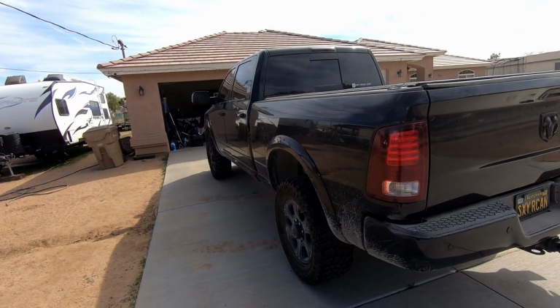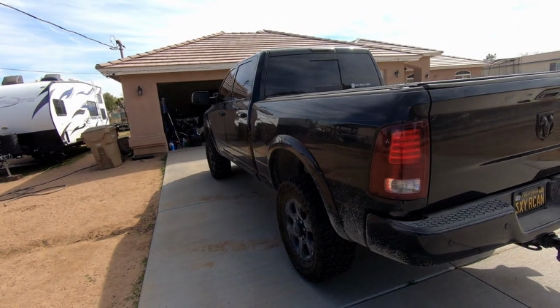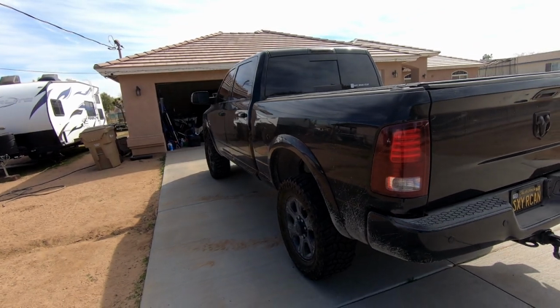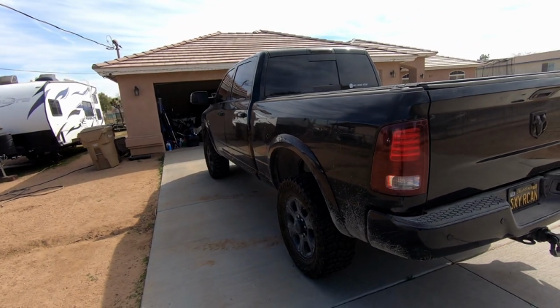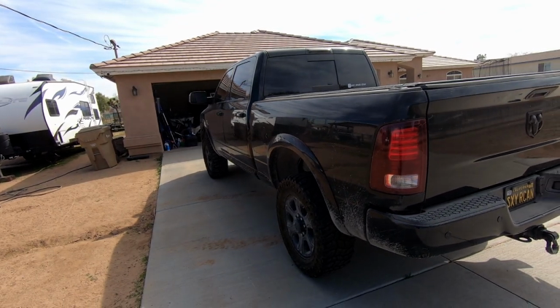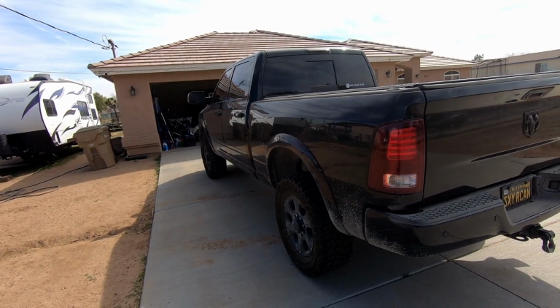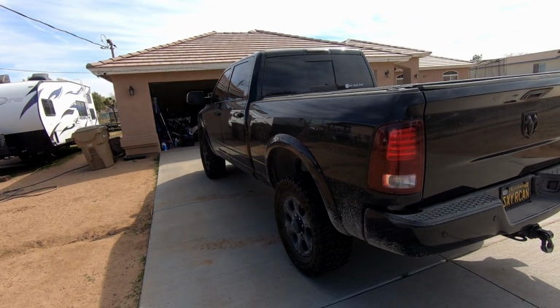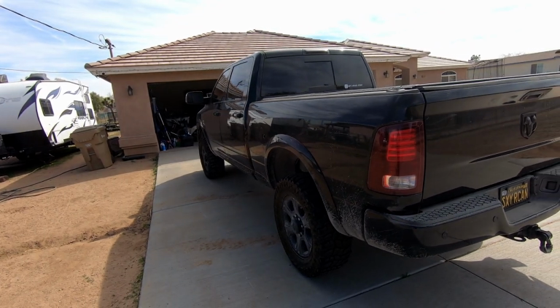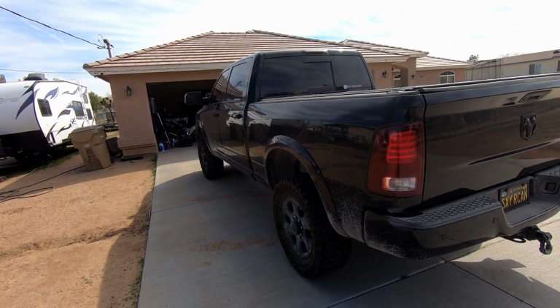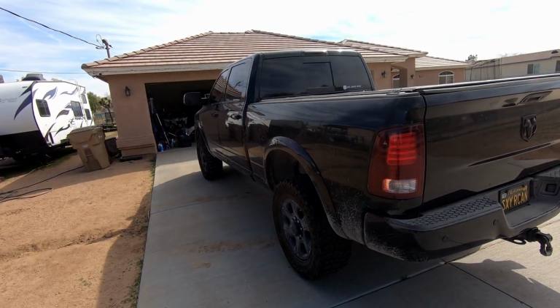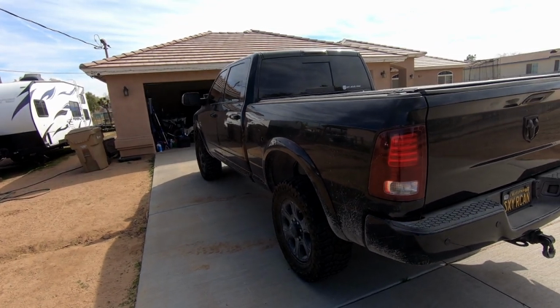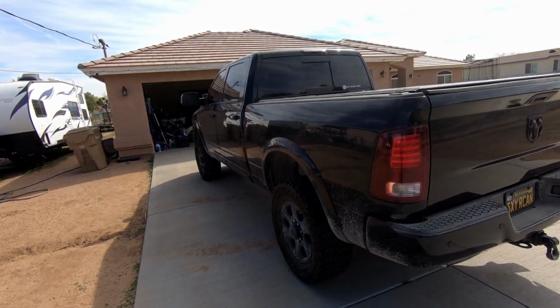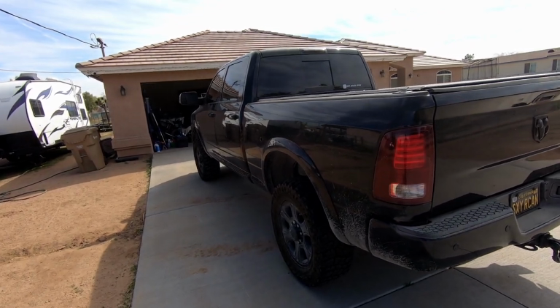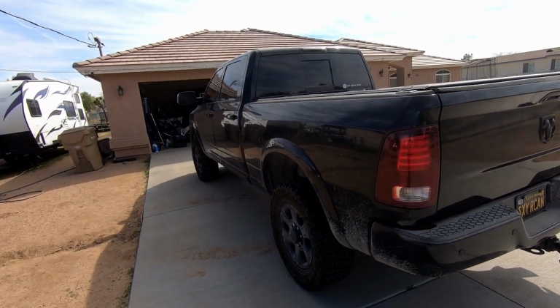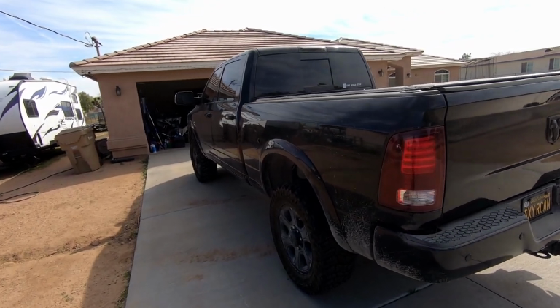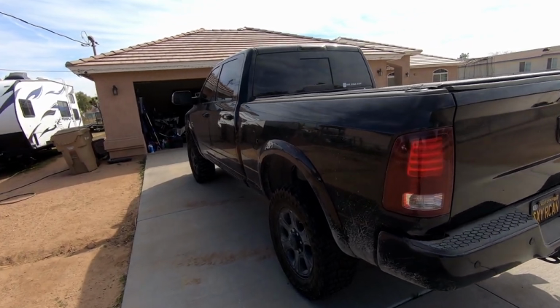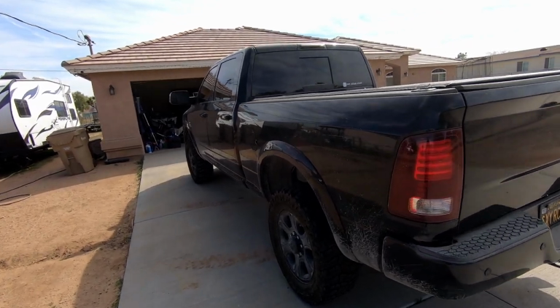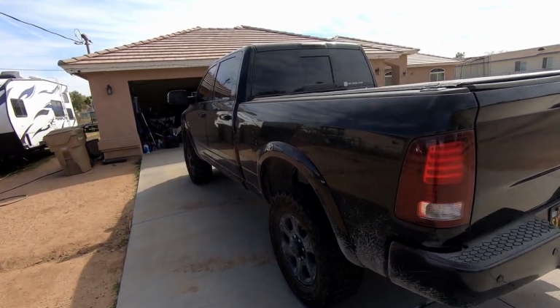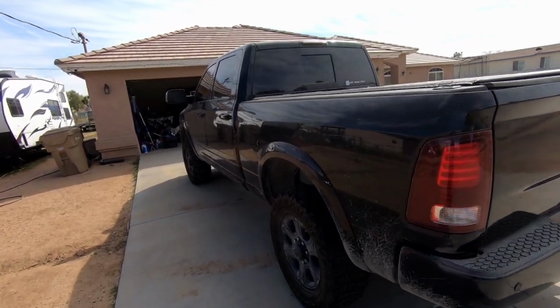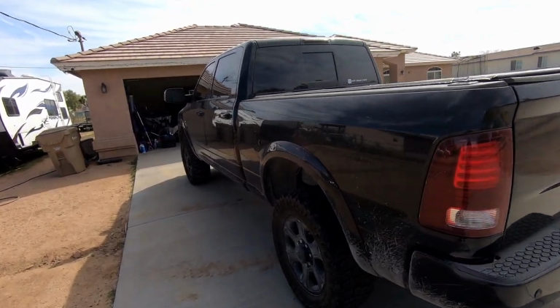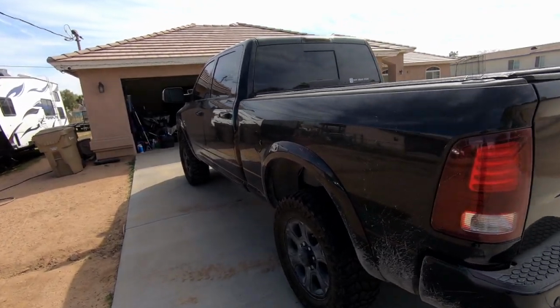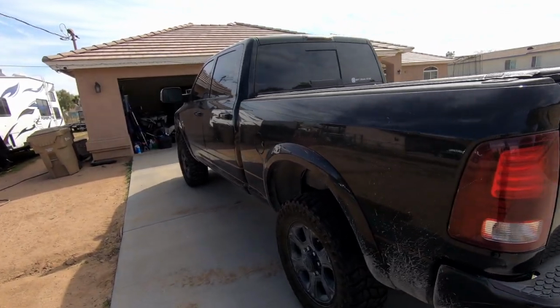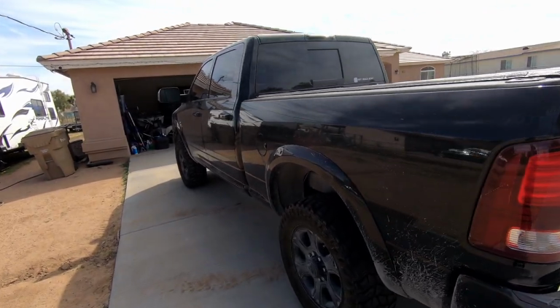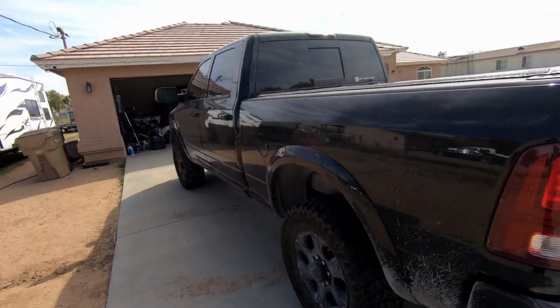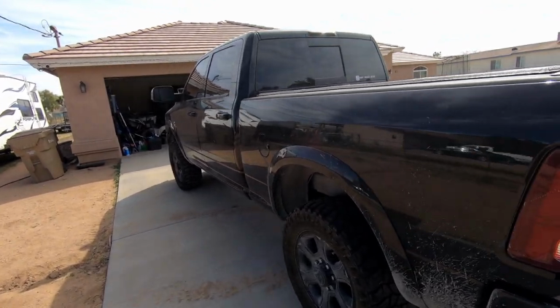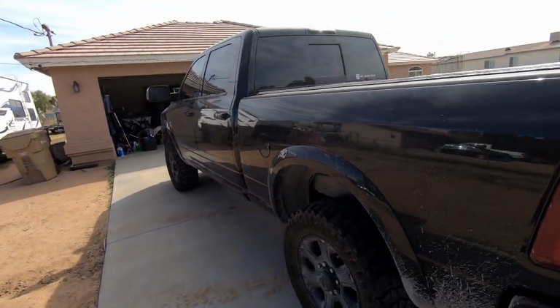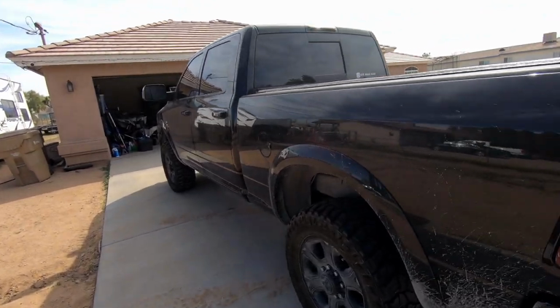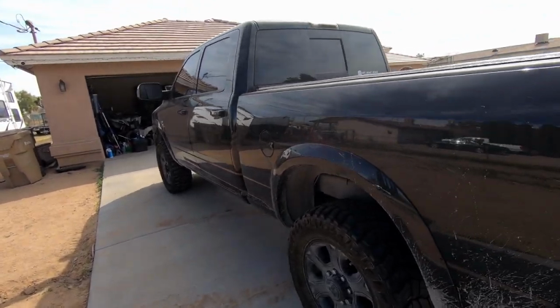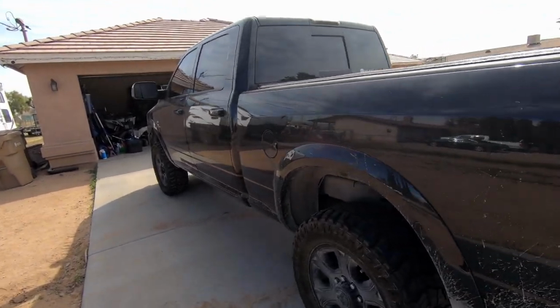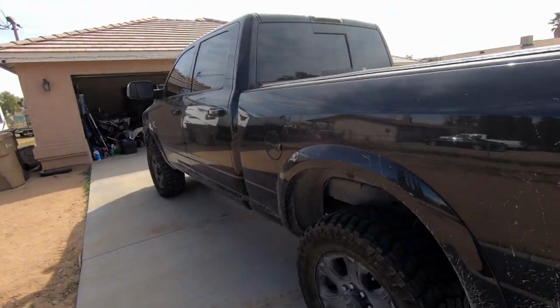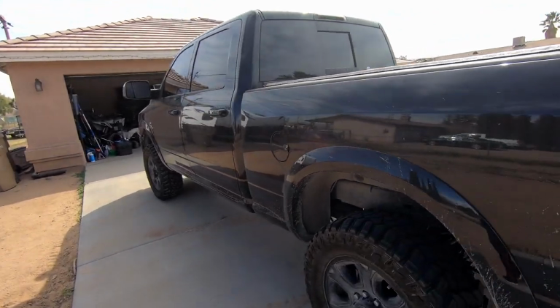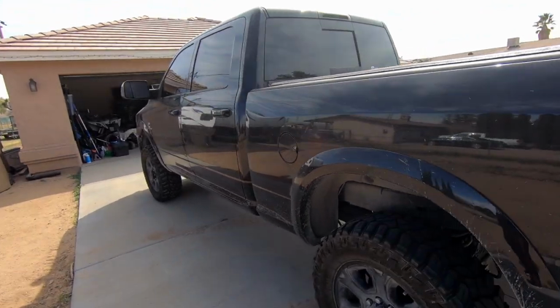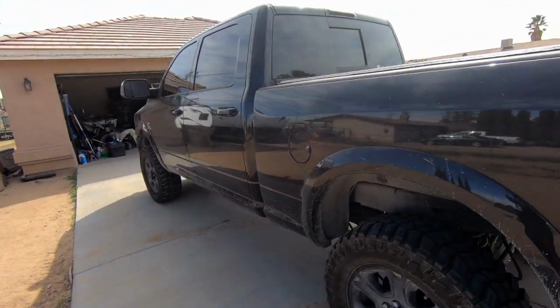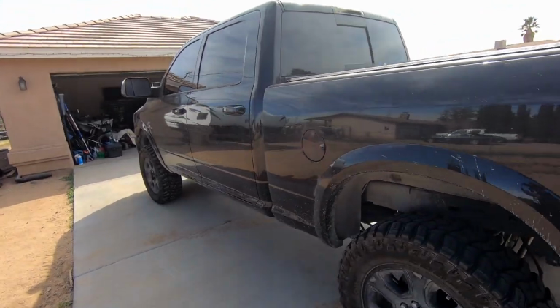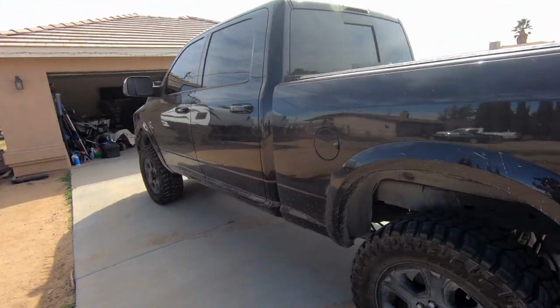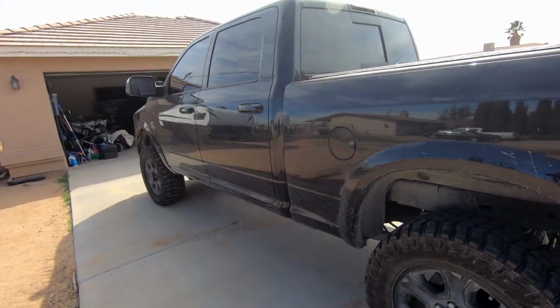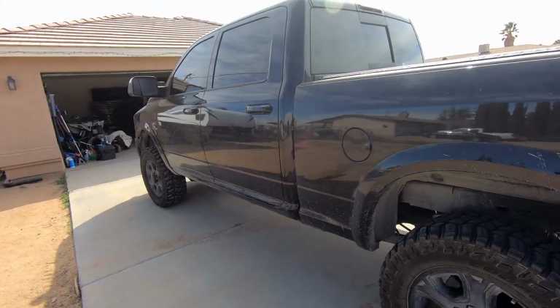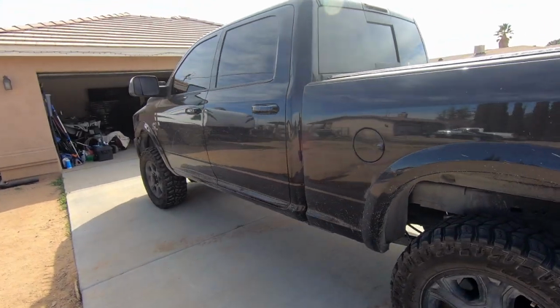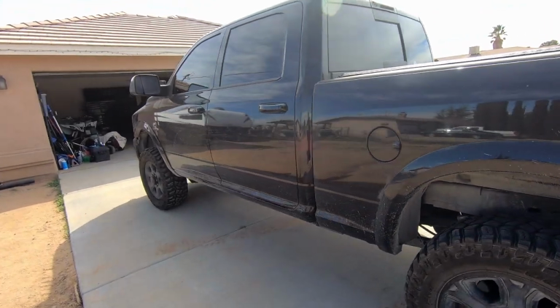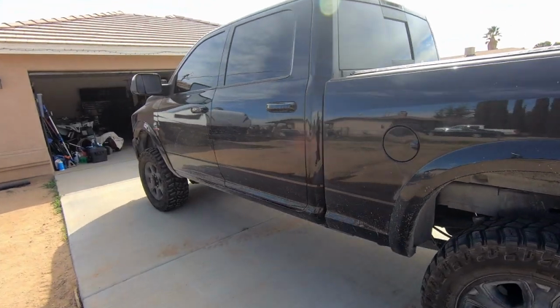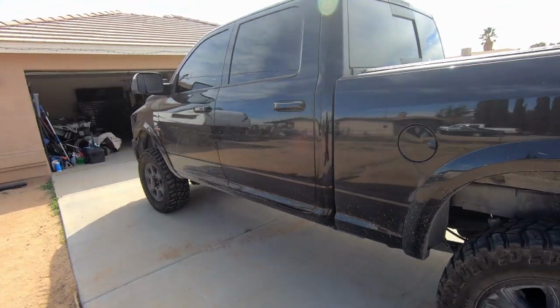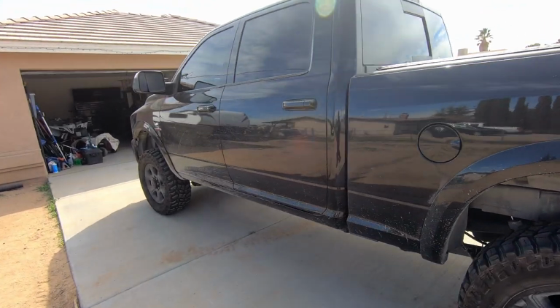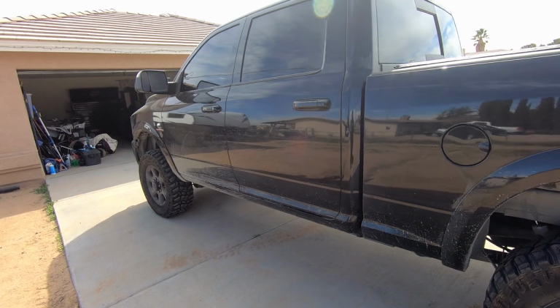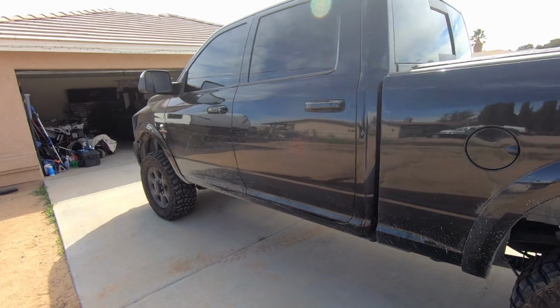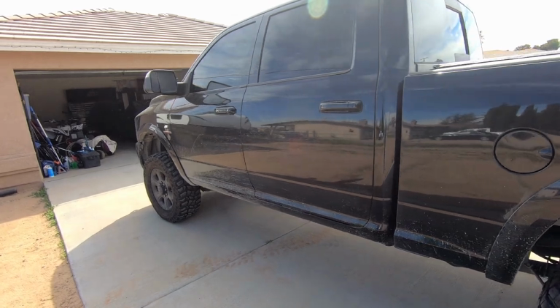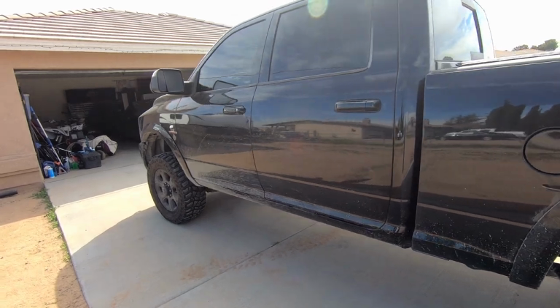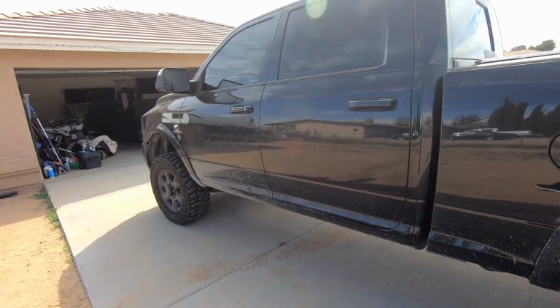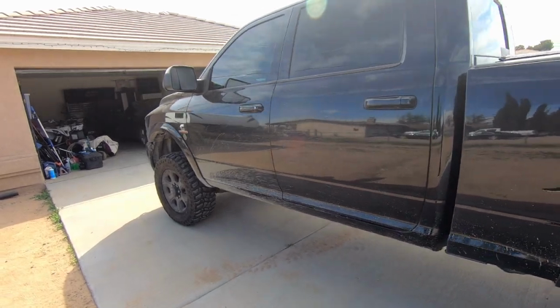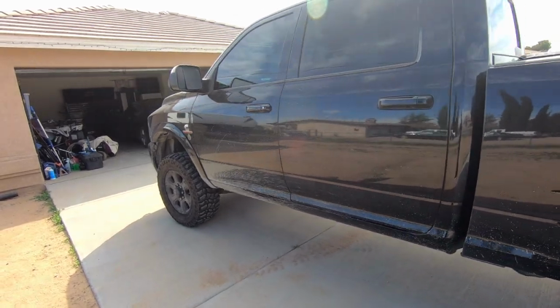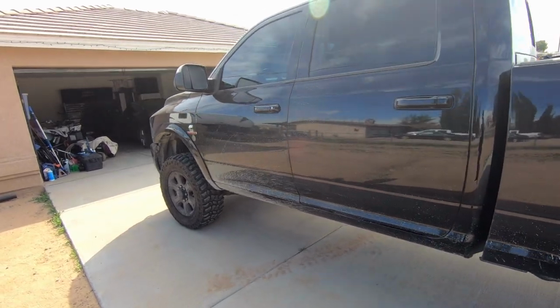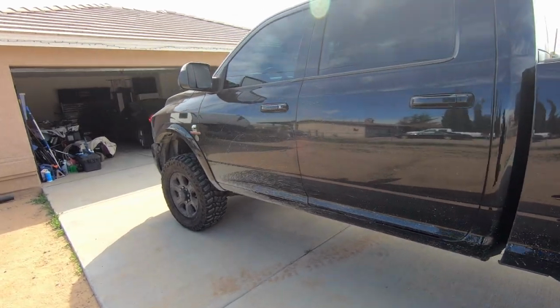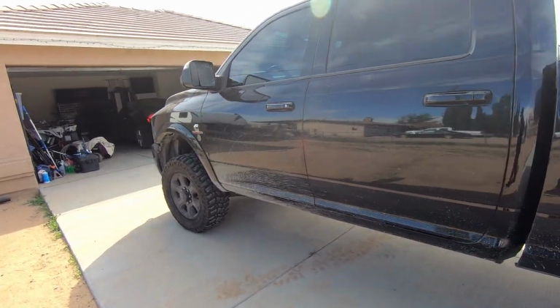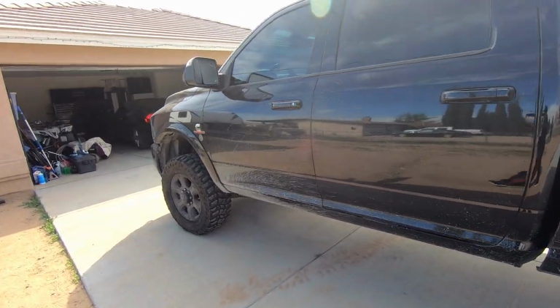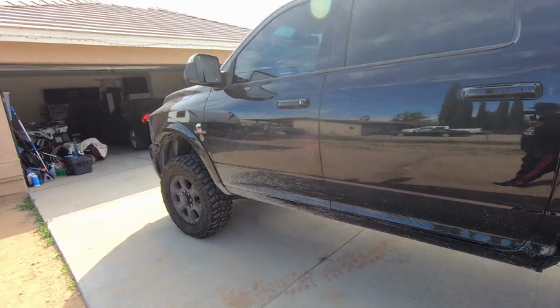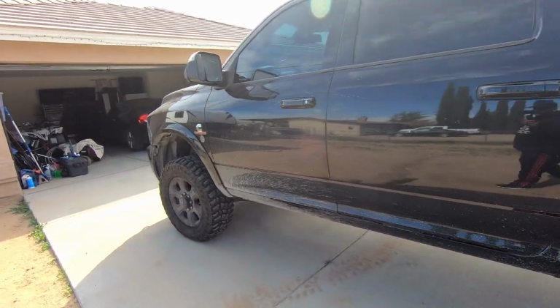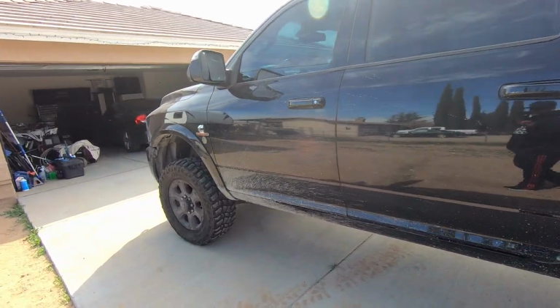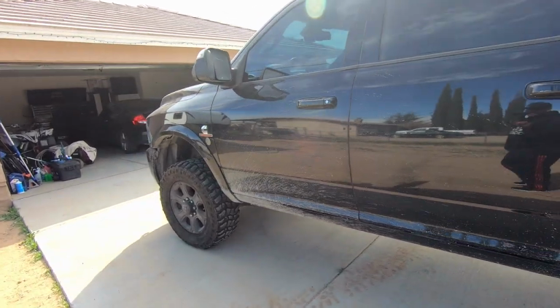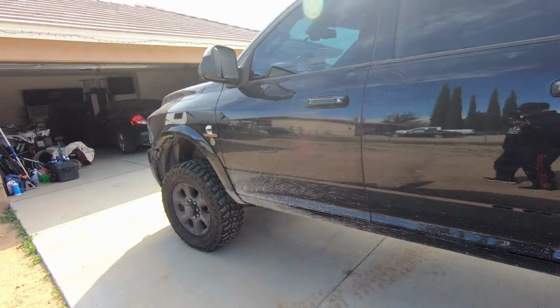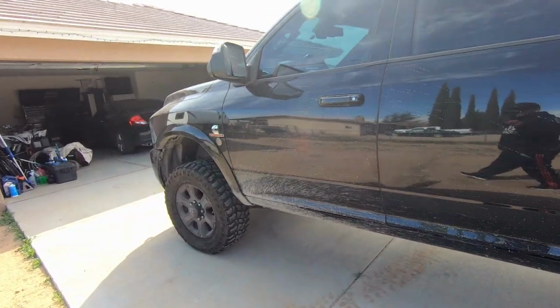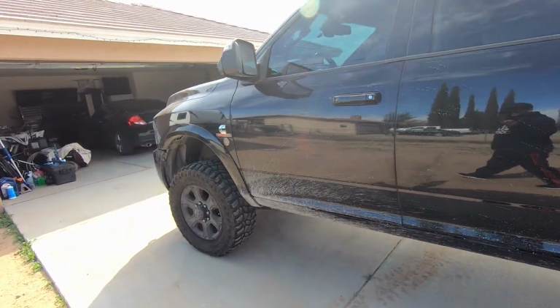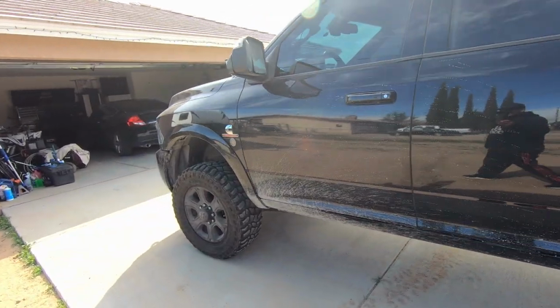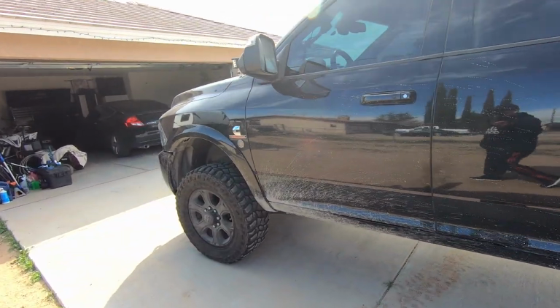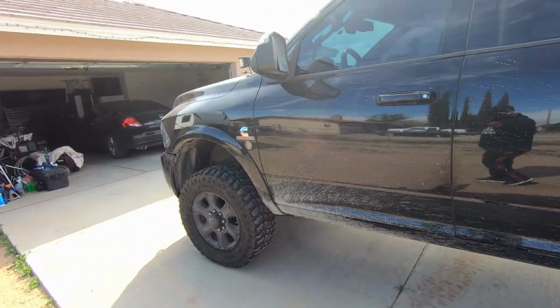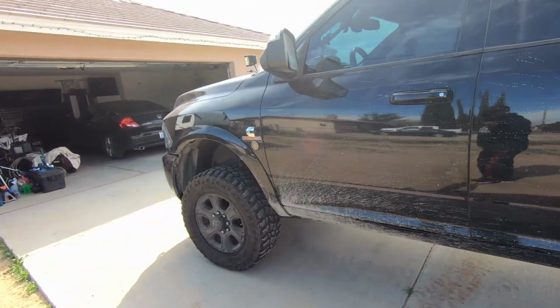Sorry for the road noise — I do live off a decent-sized road. I'm still on stock rims with 35-inch tires.